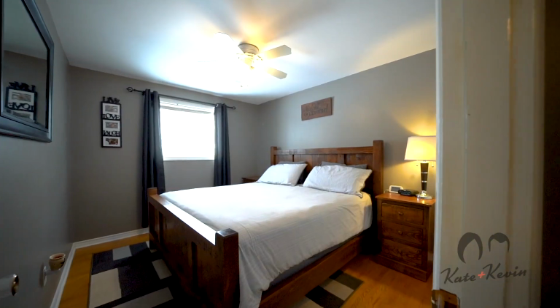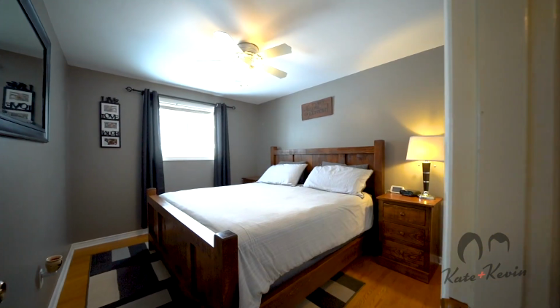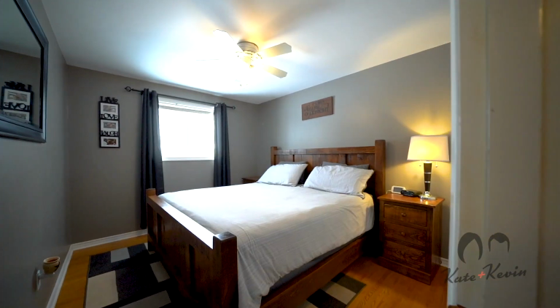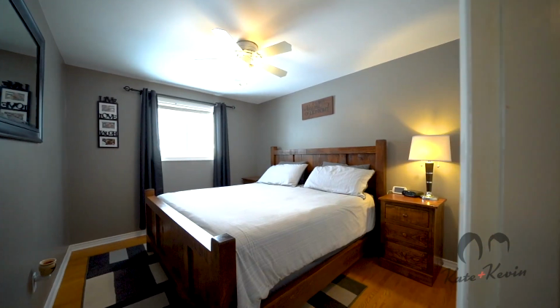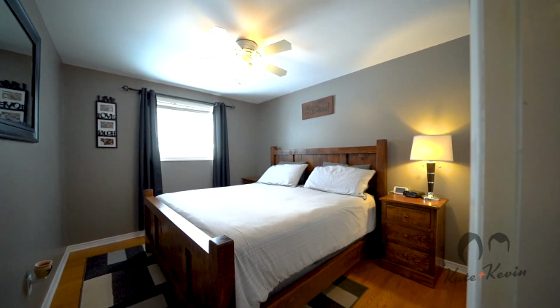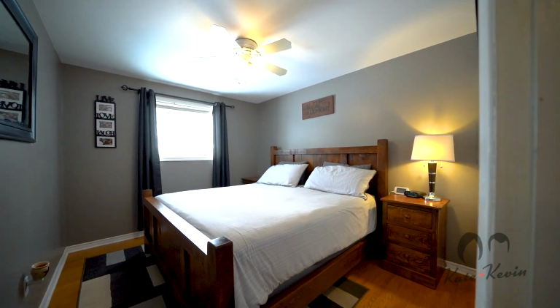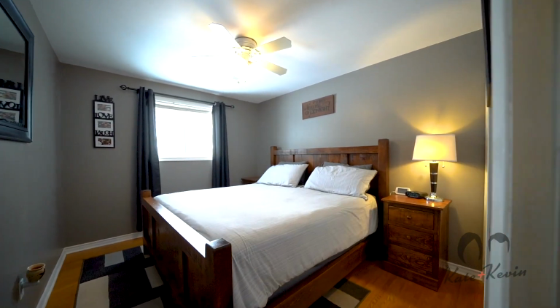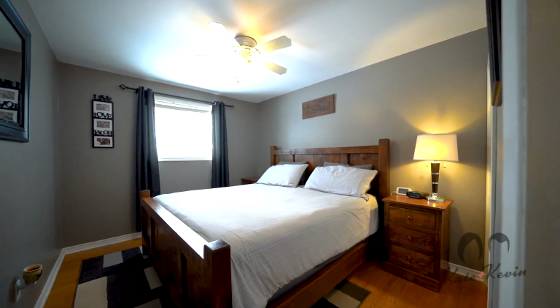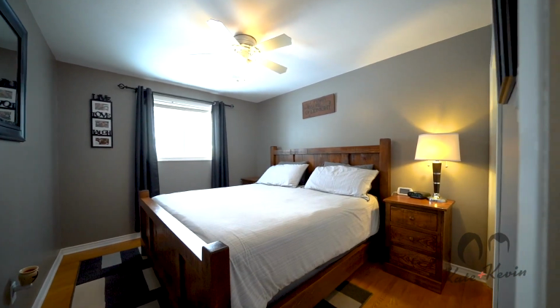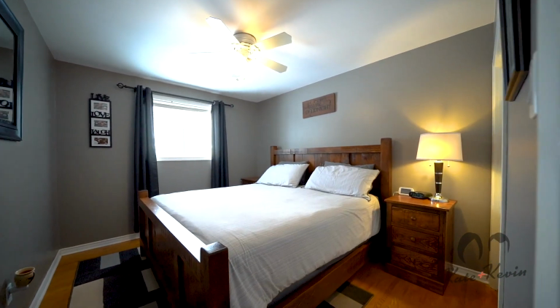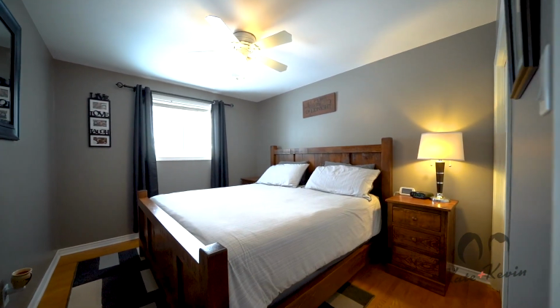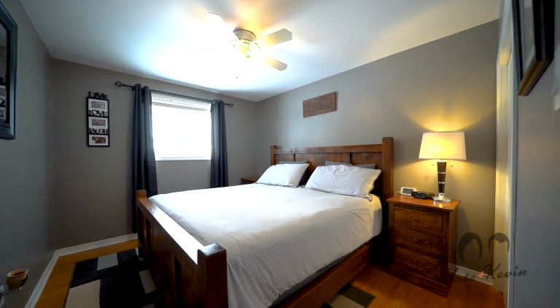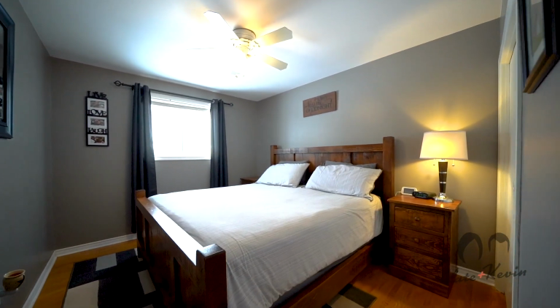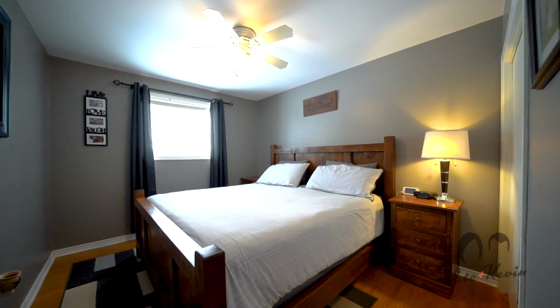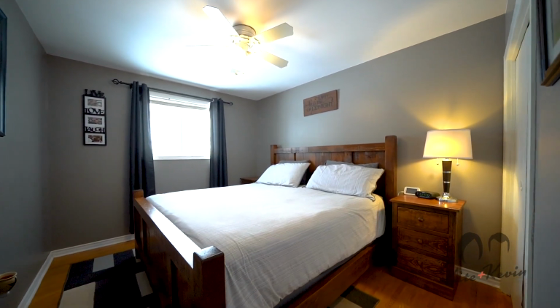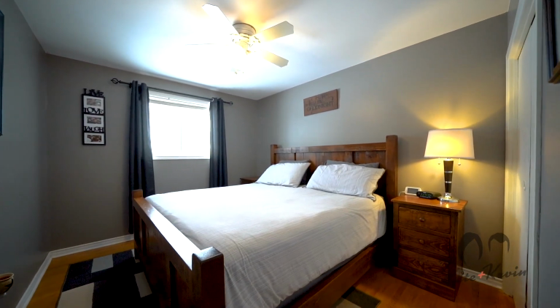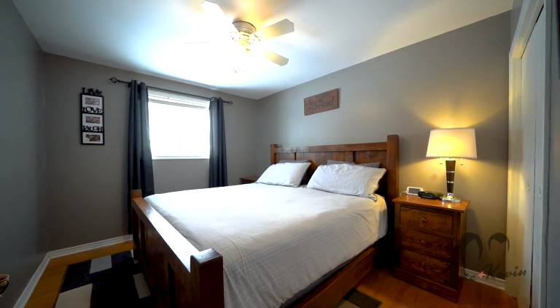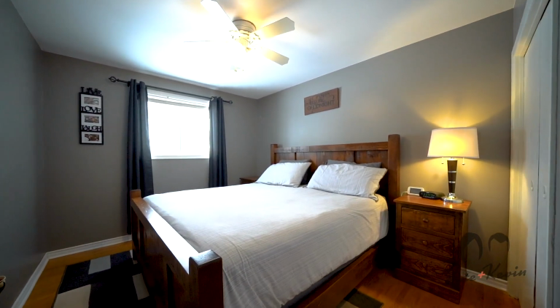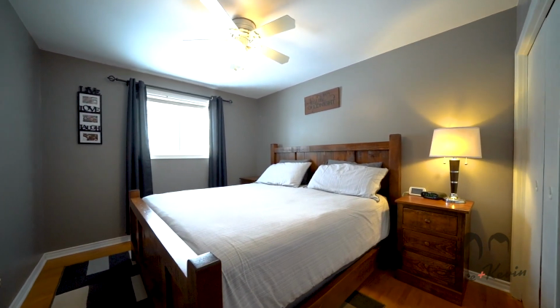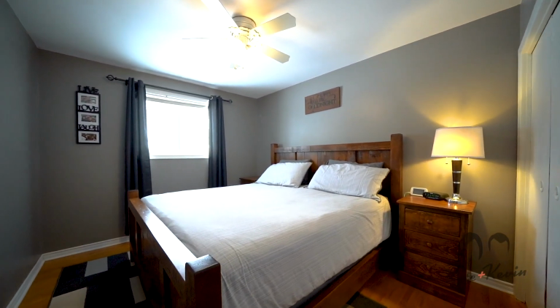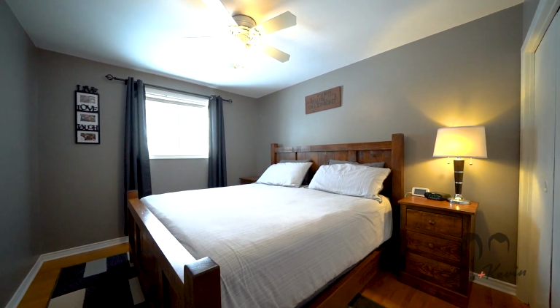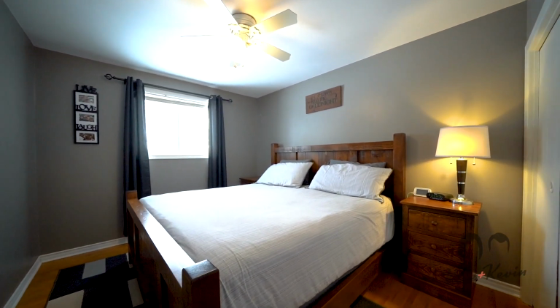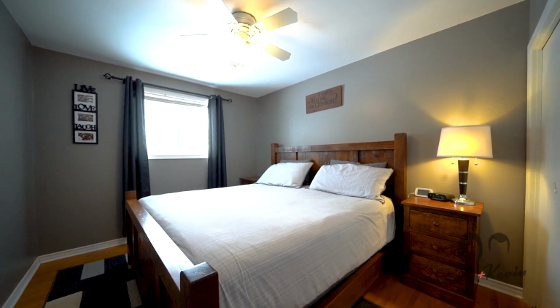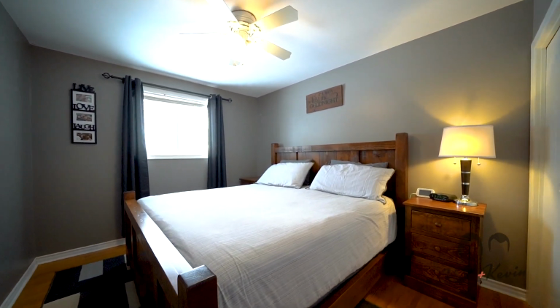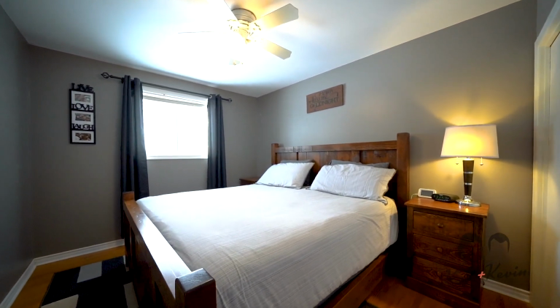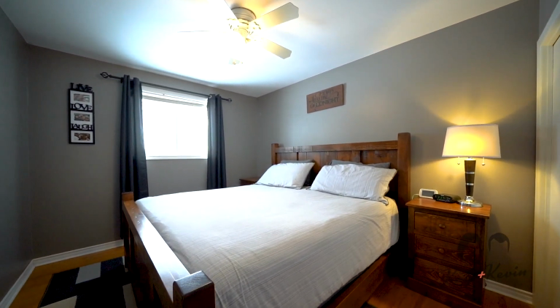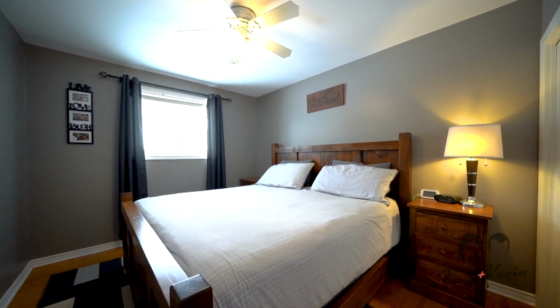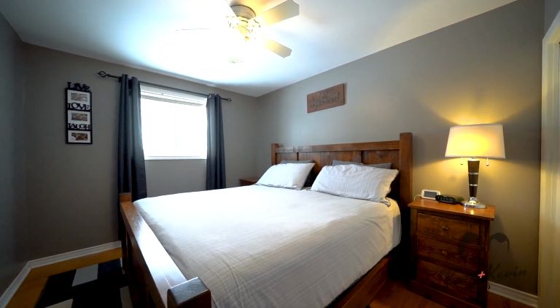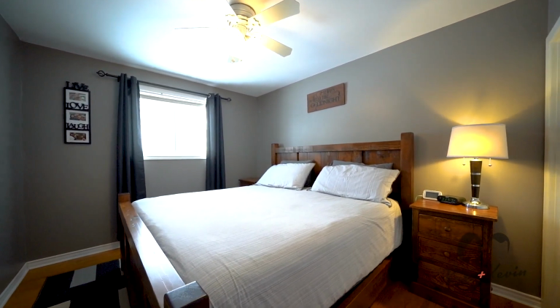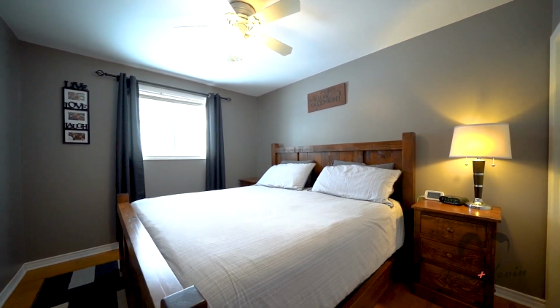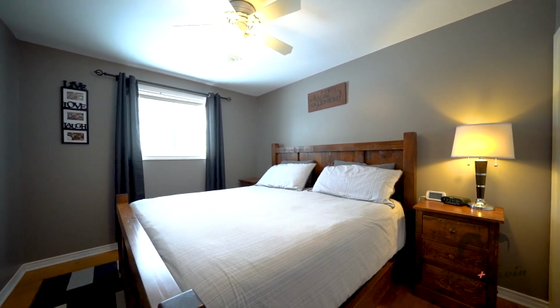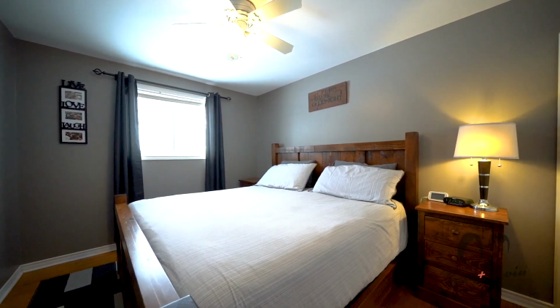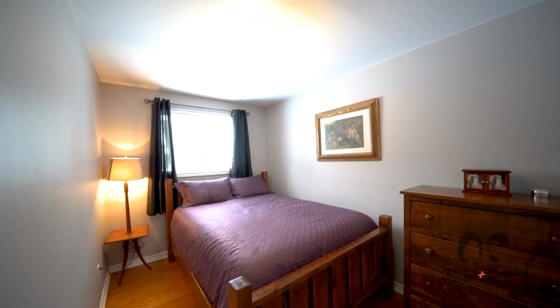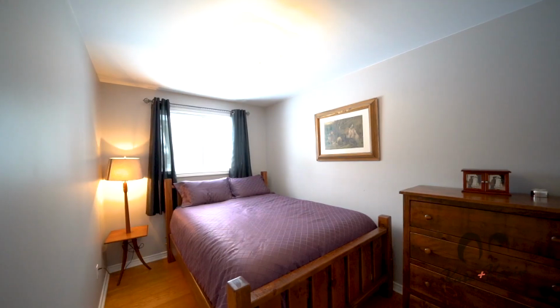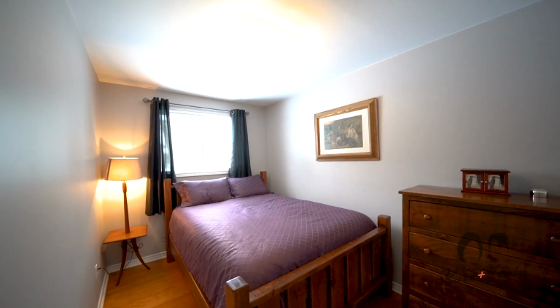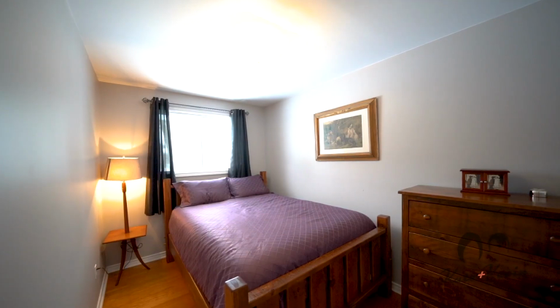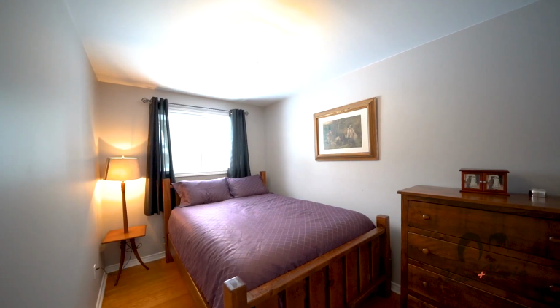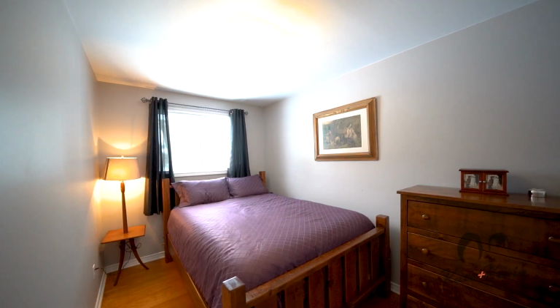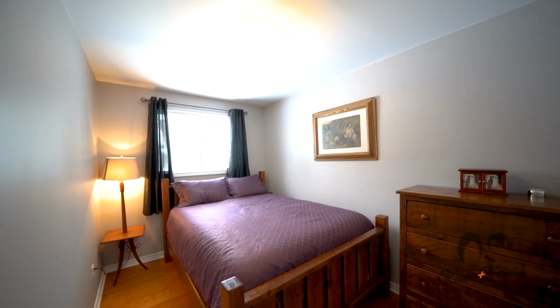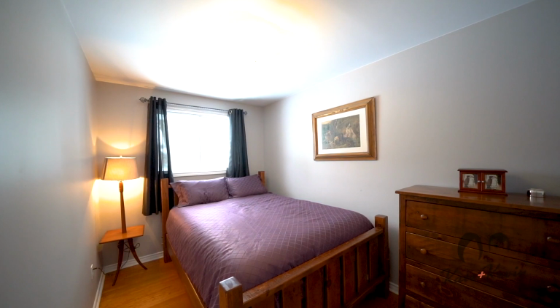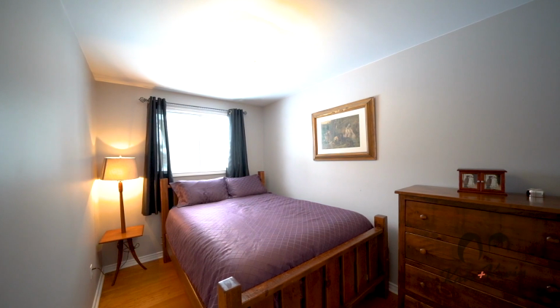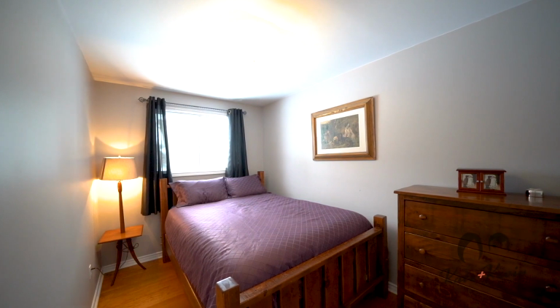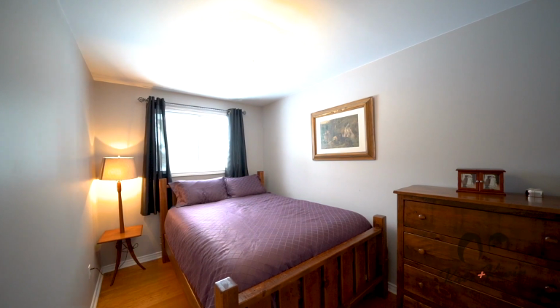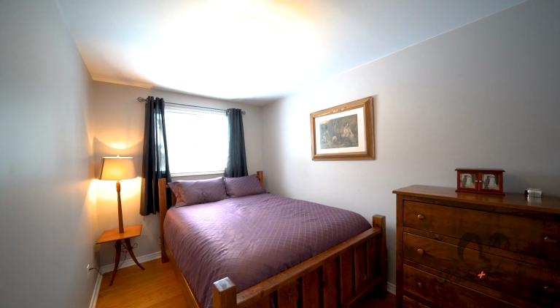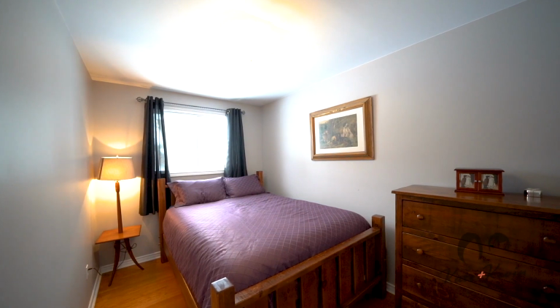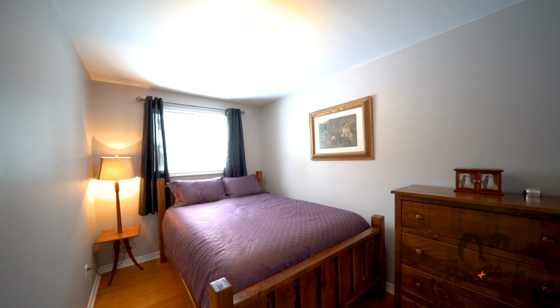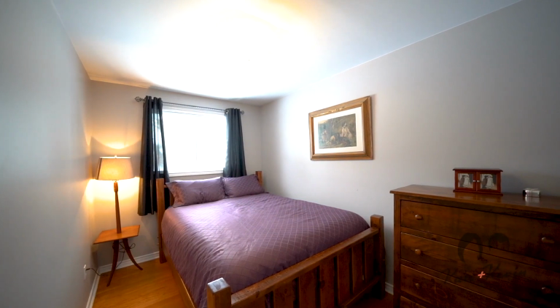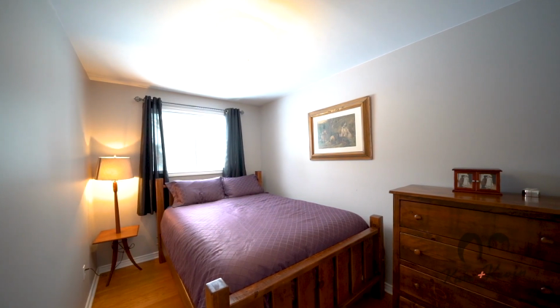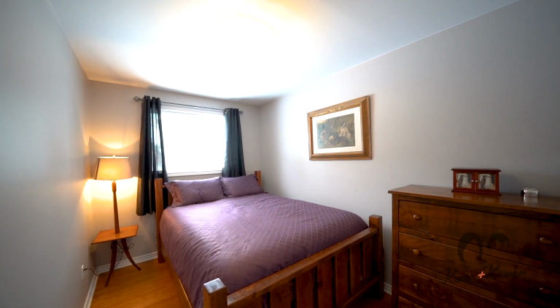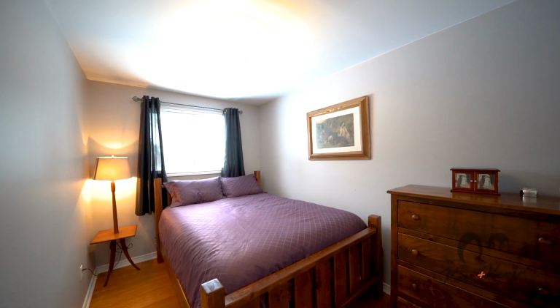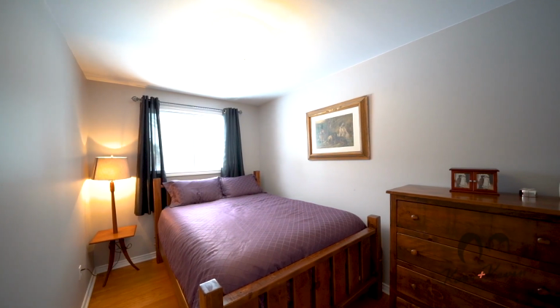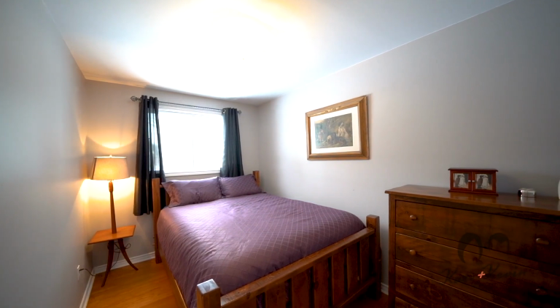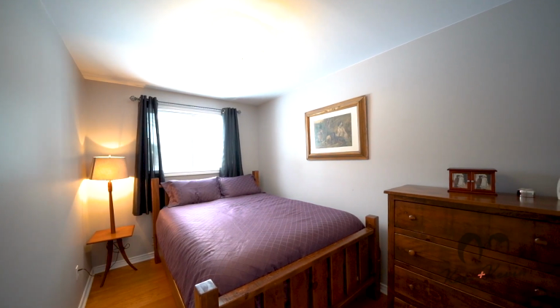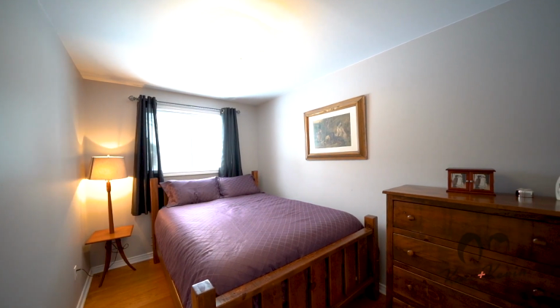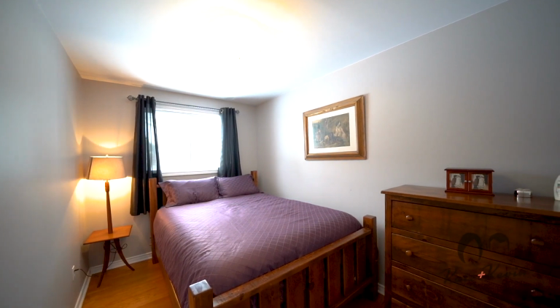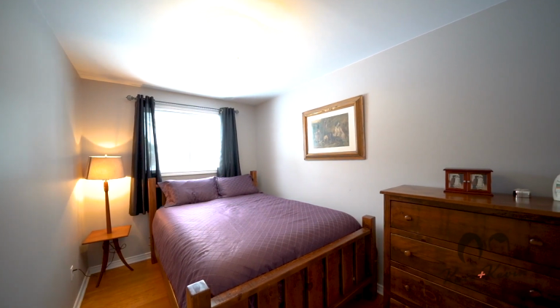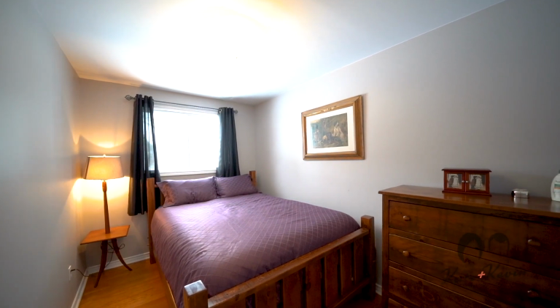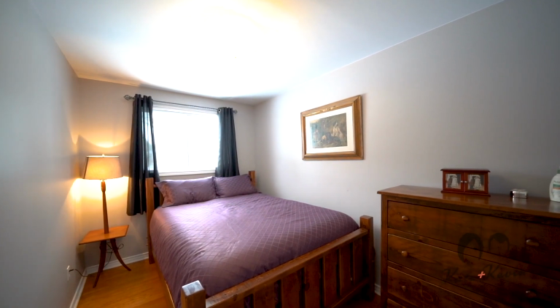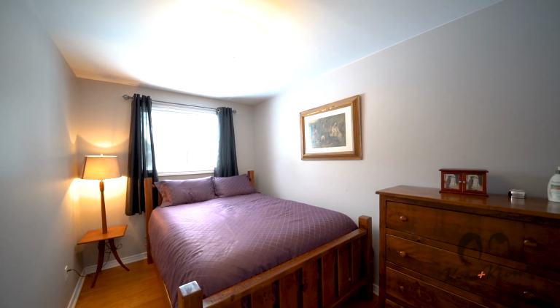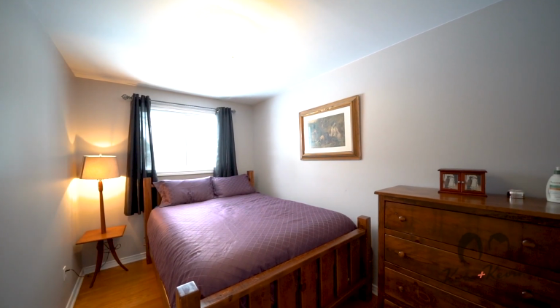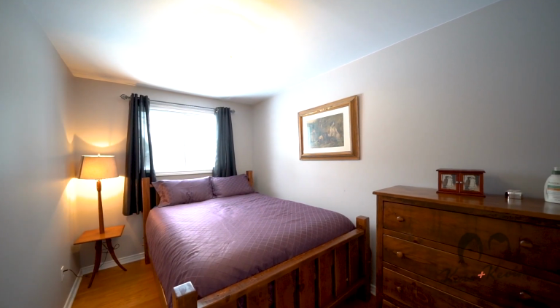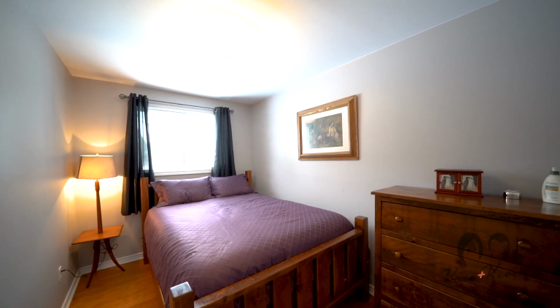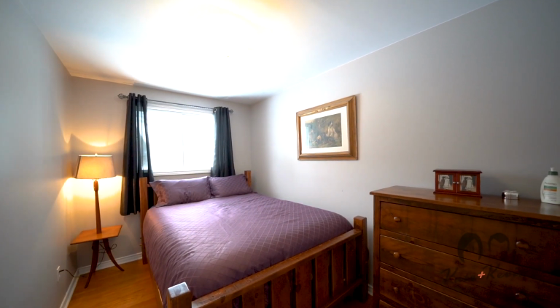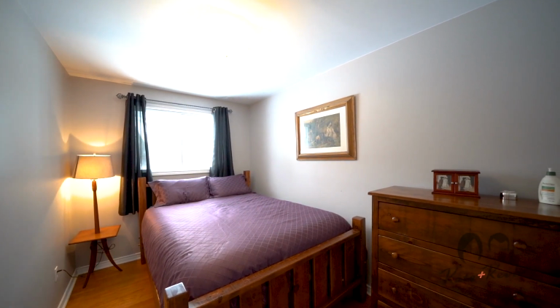This all-brick bungalow features three bedrooms on the main floor. It's perfect for a small family, first-time buyers, or retirees.